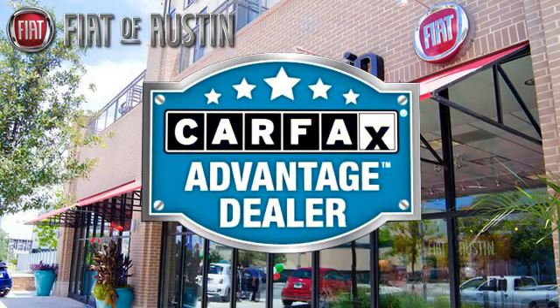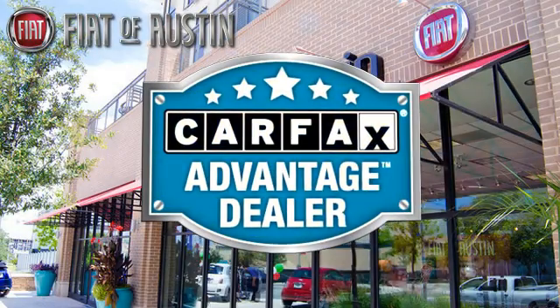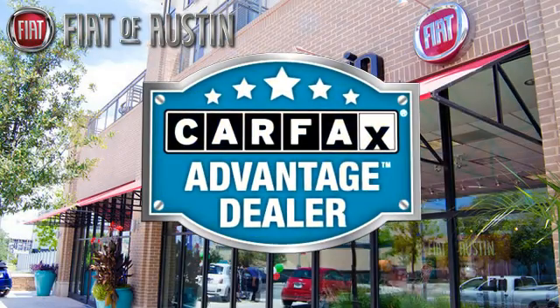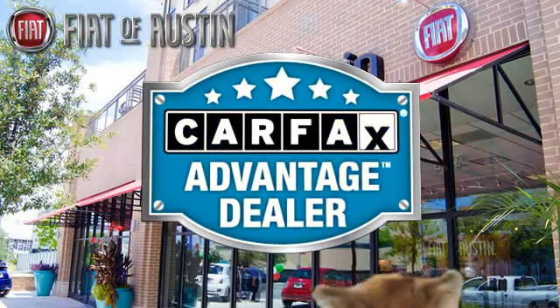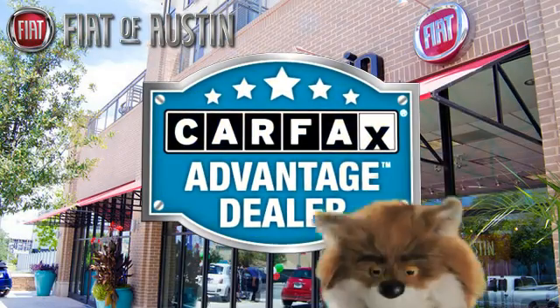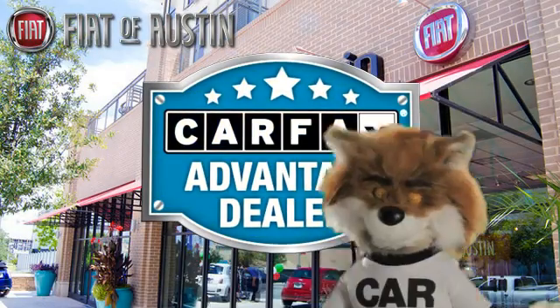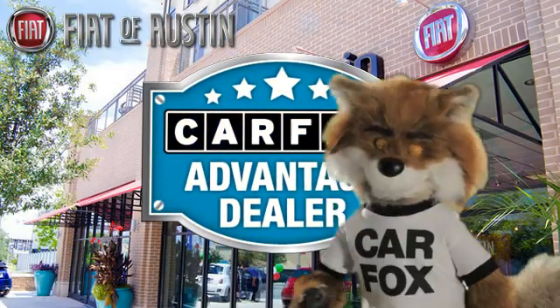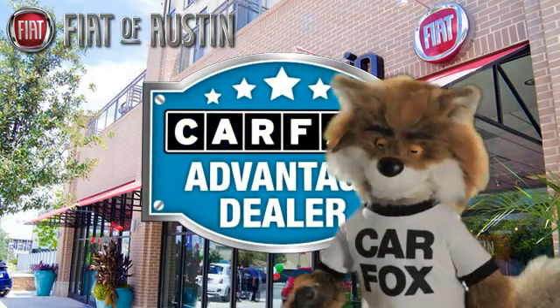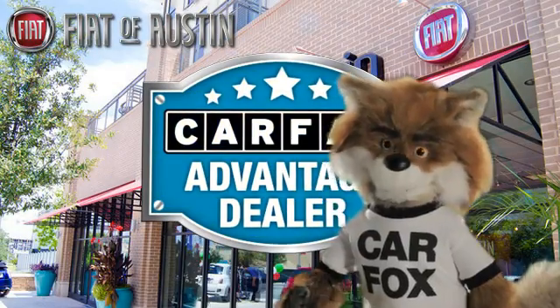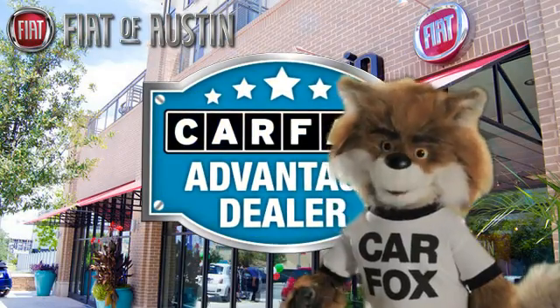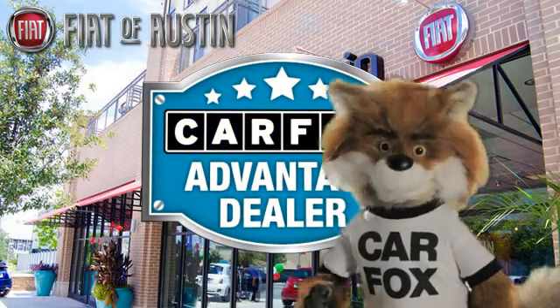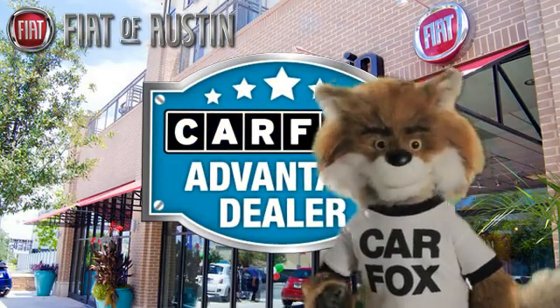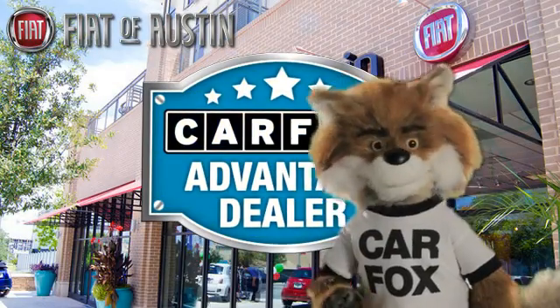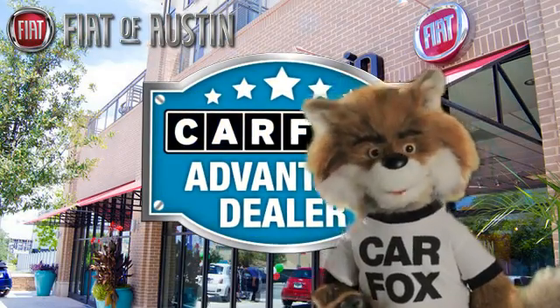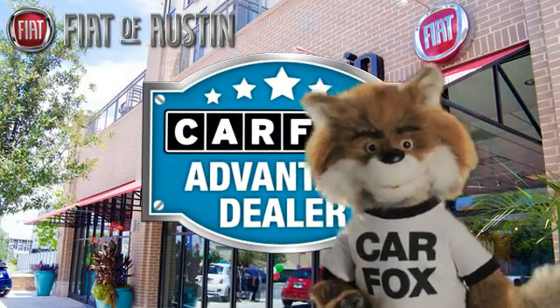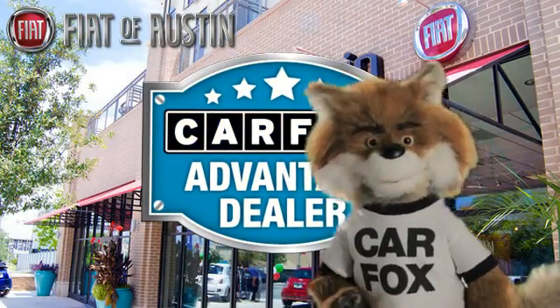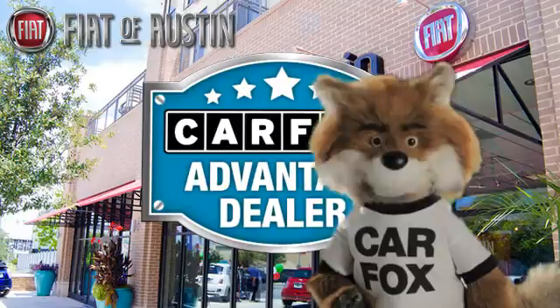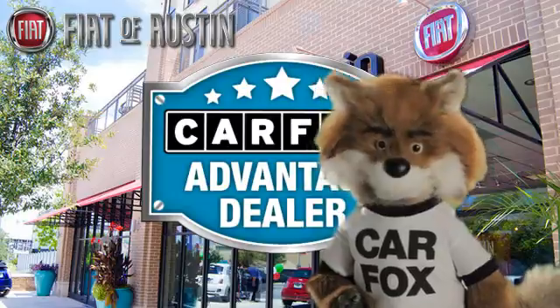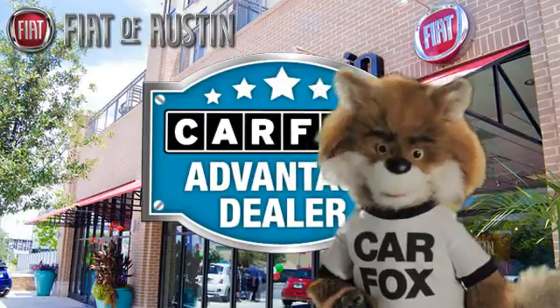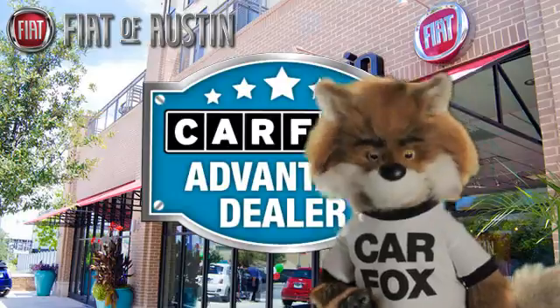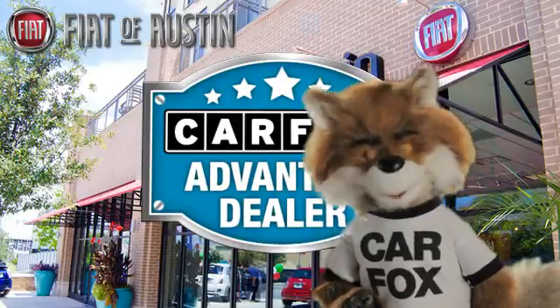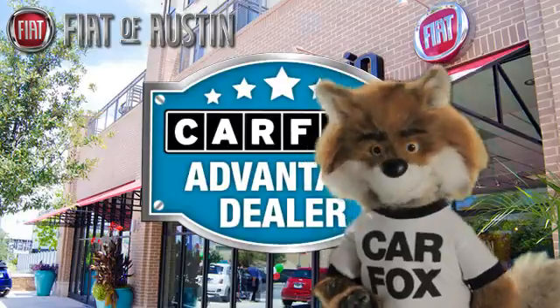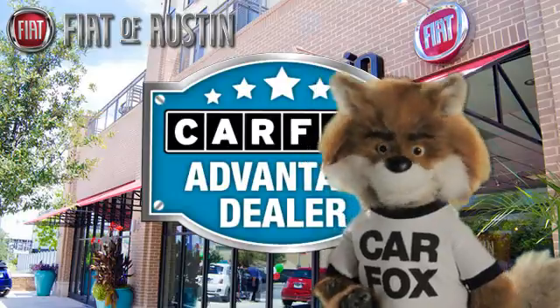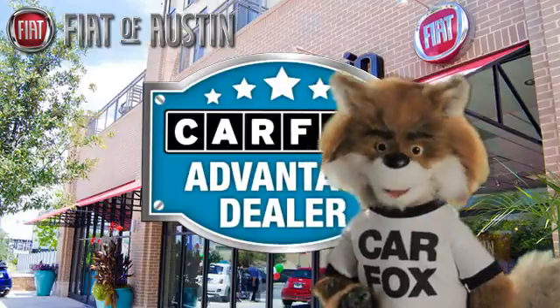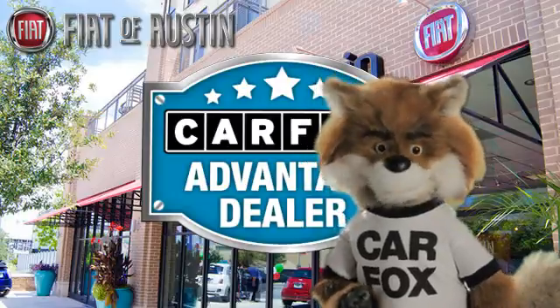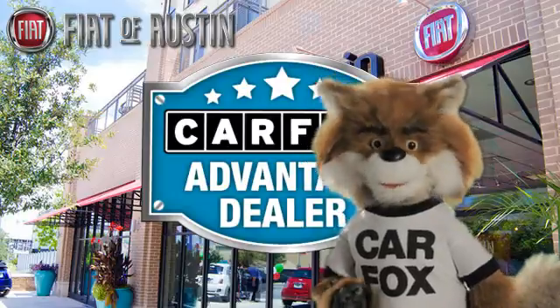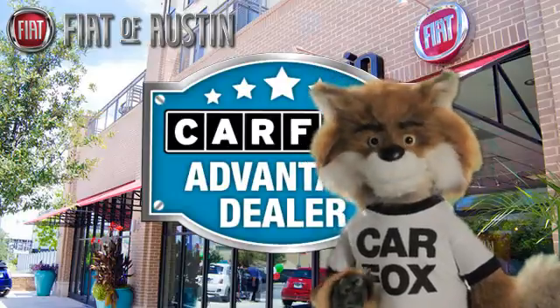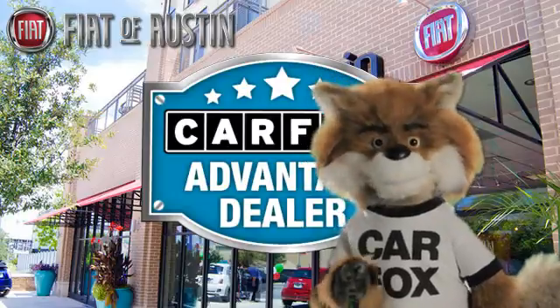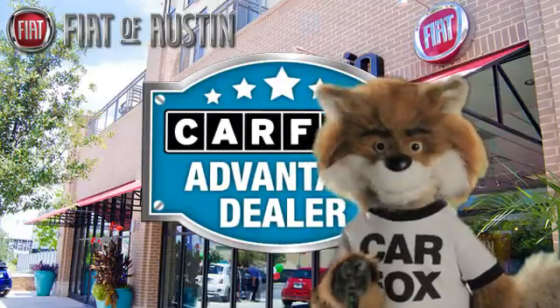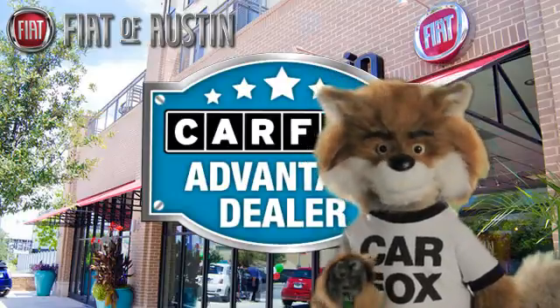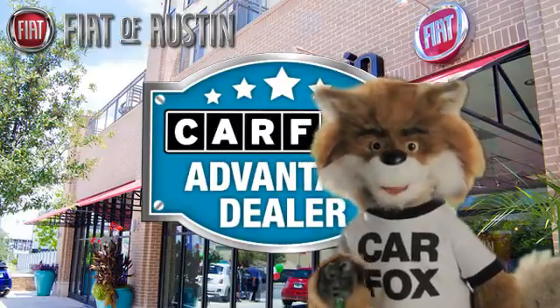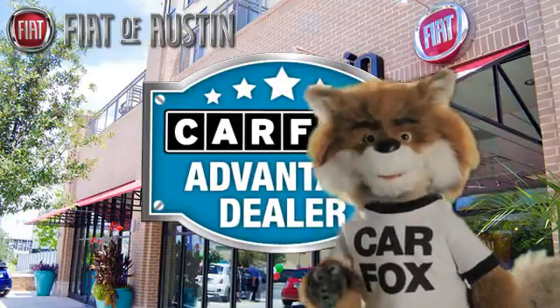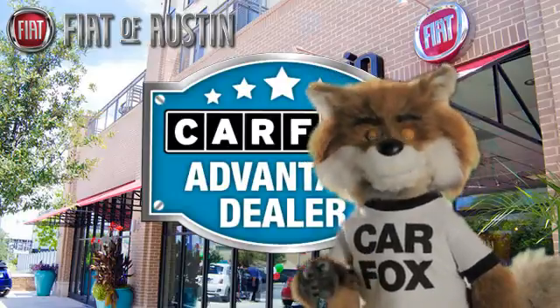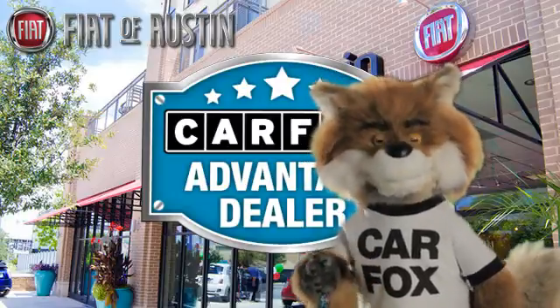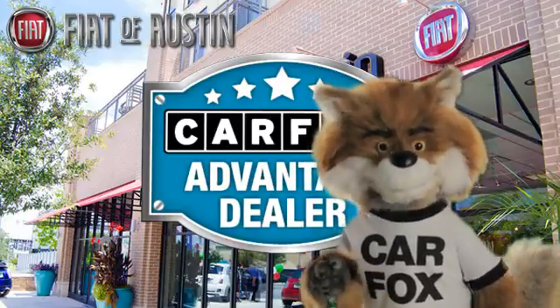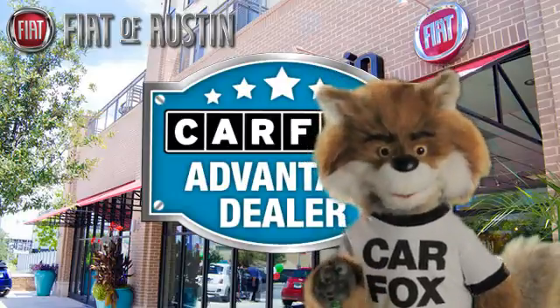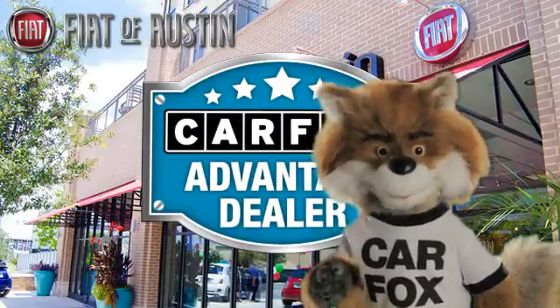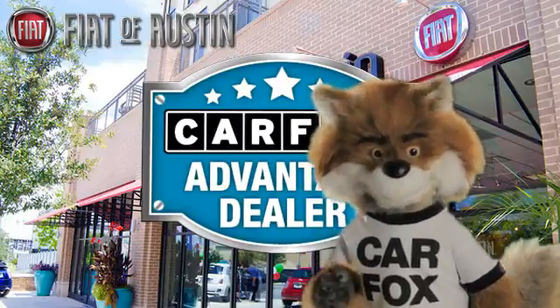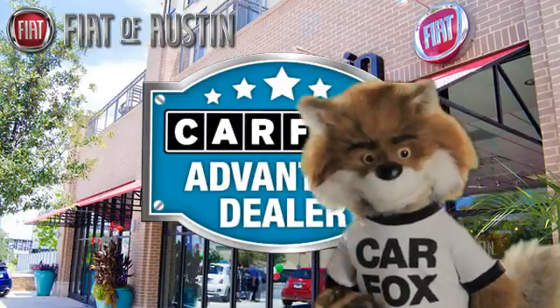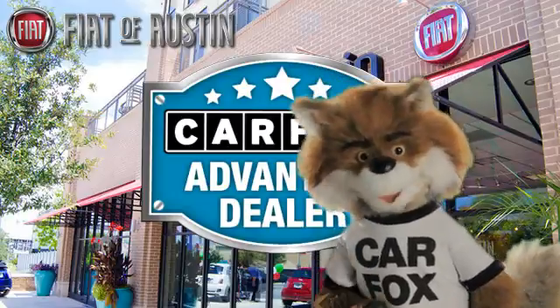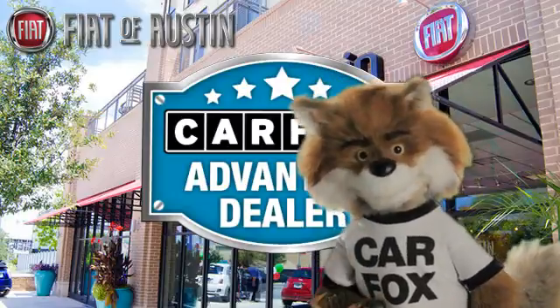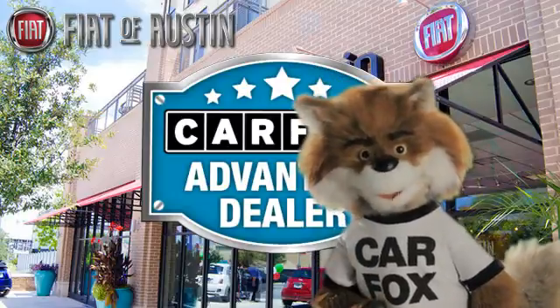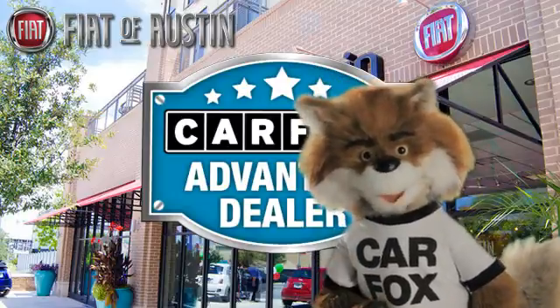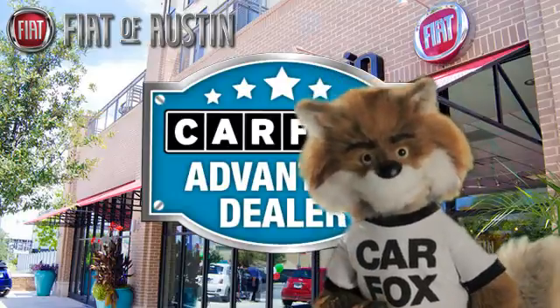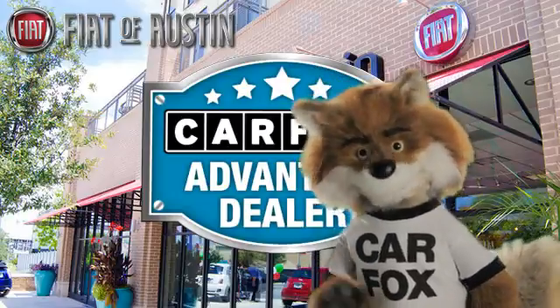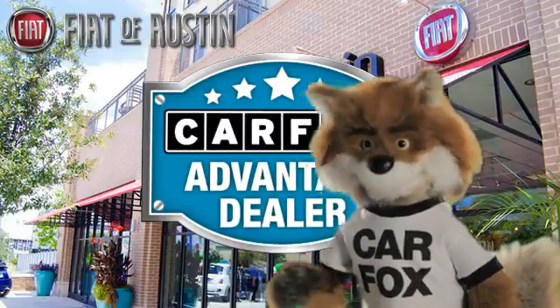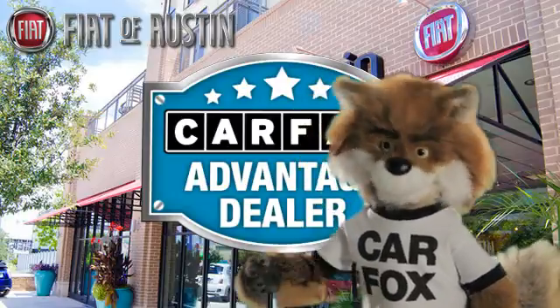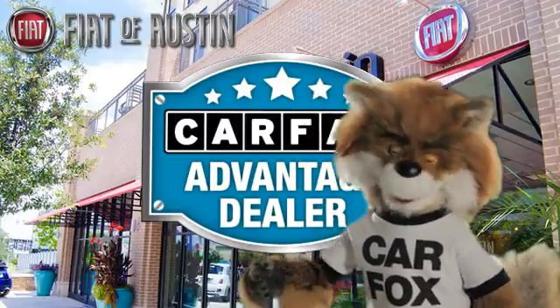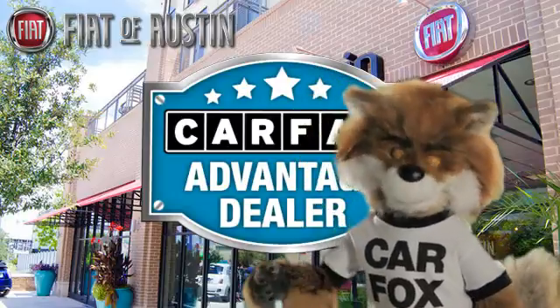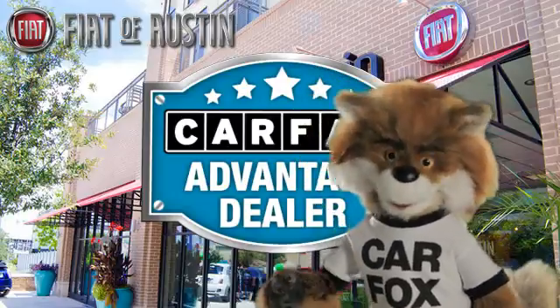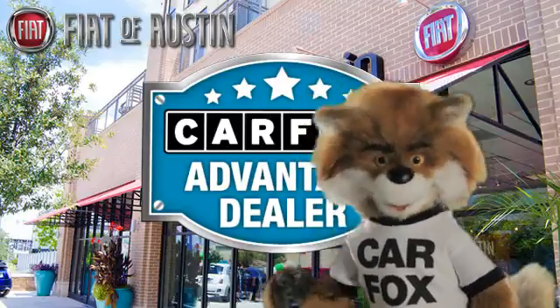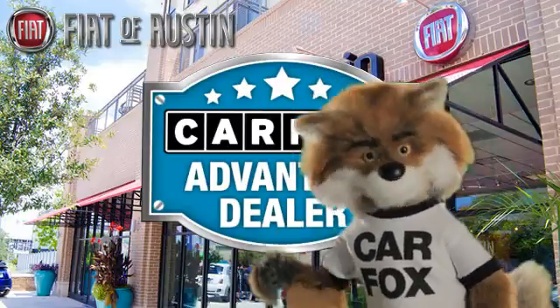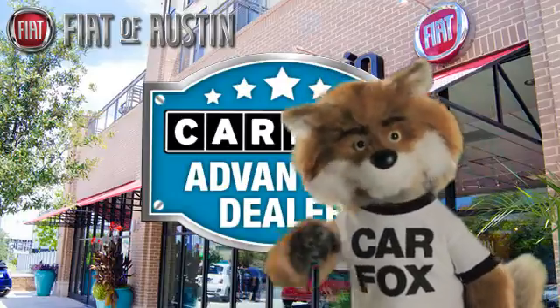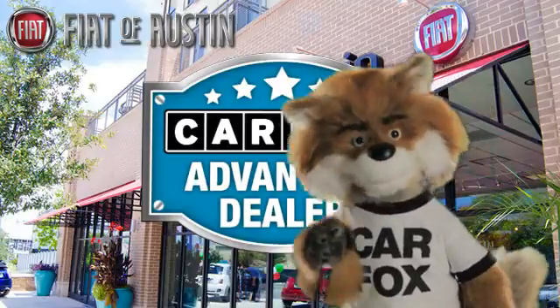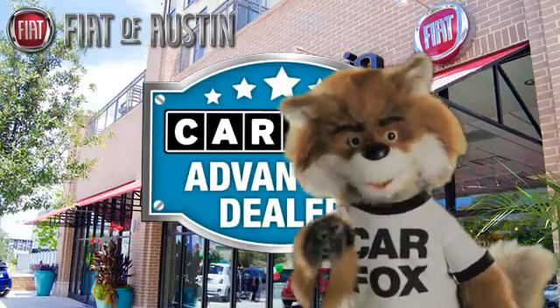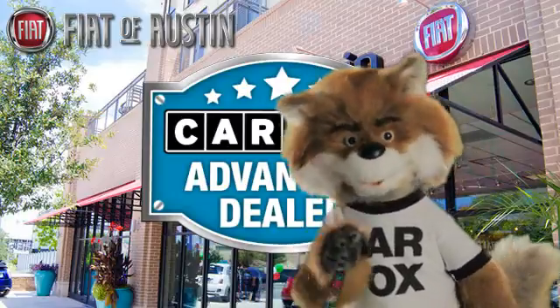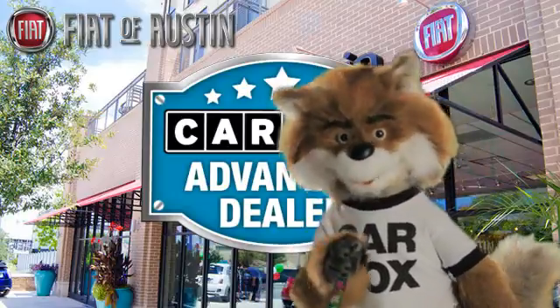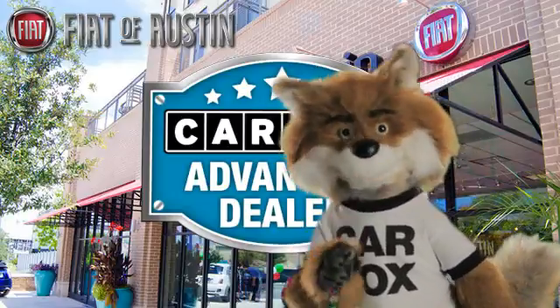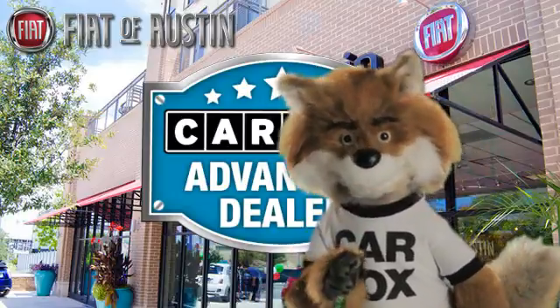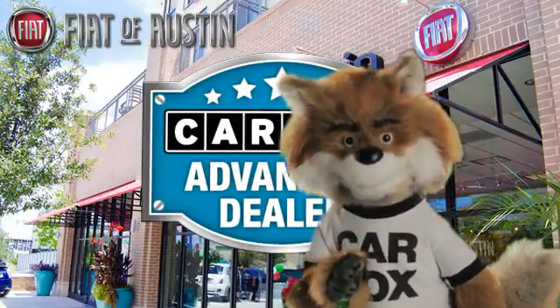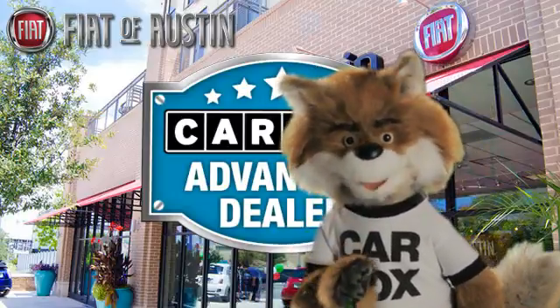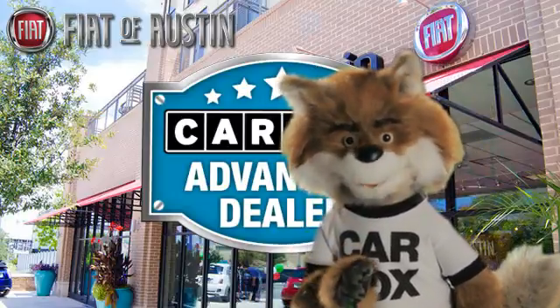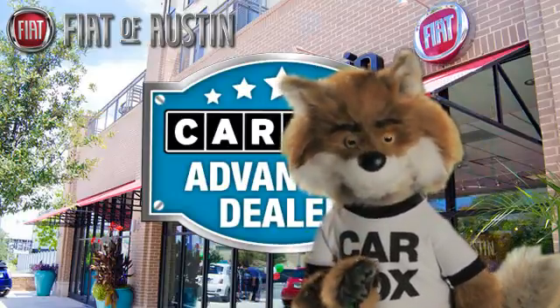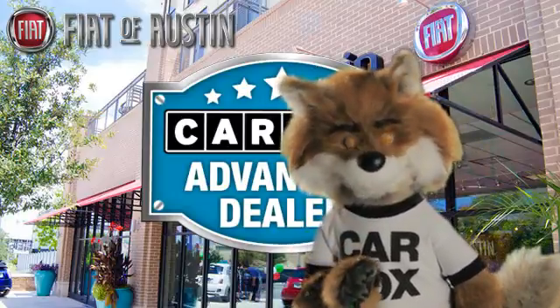Just say, show me the Carfax at Fiat of Austin, a Carfax Advantage dealer.